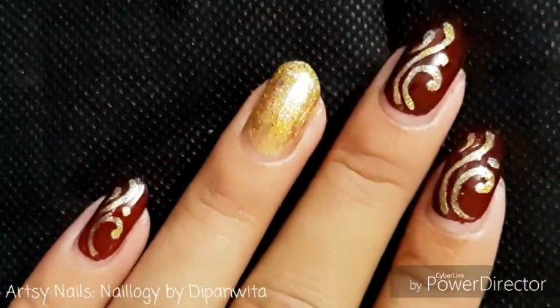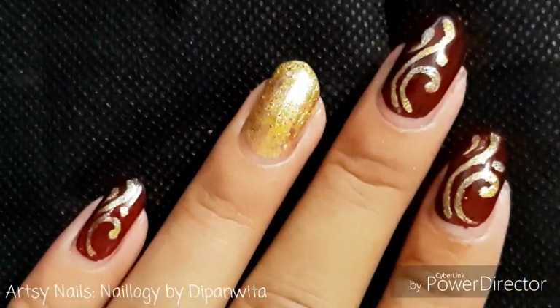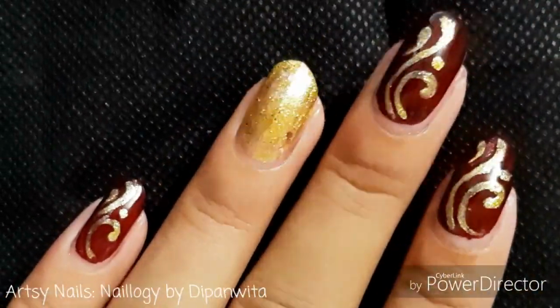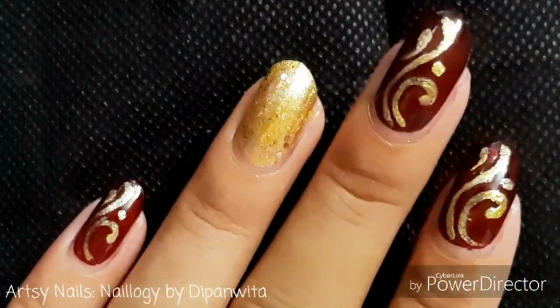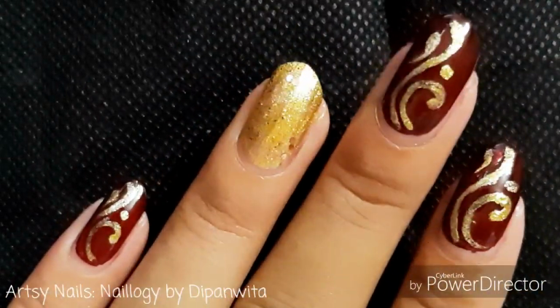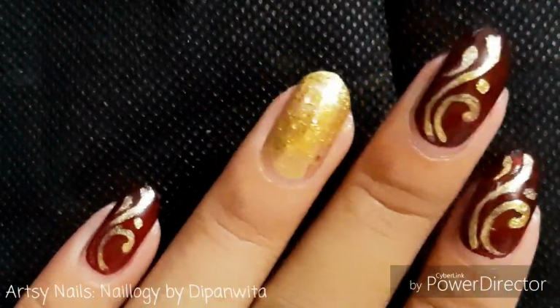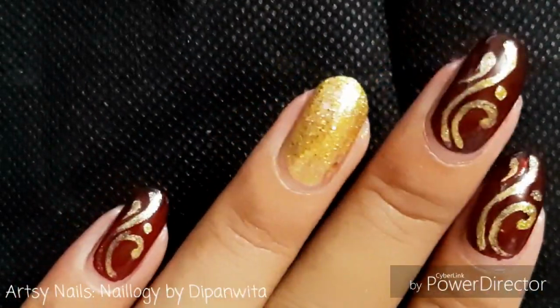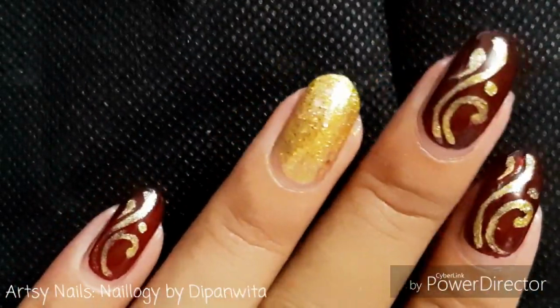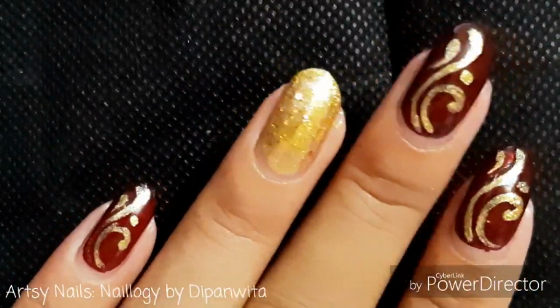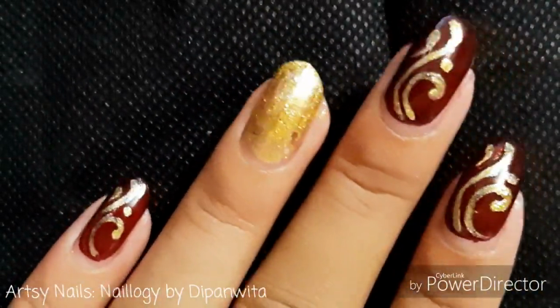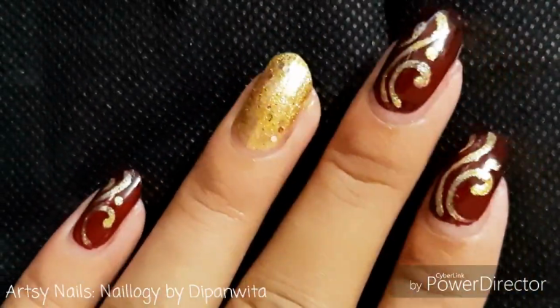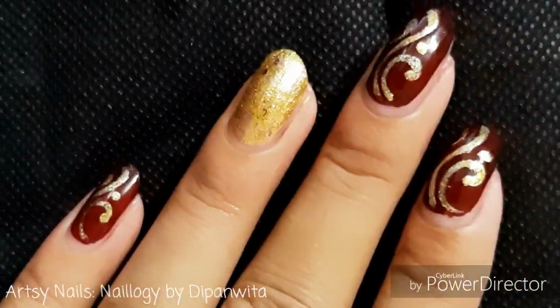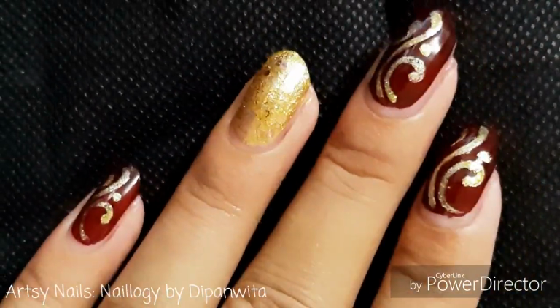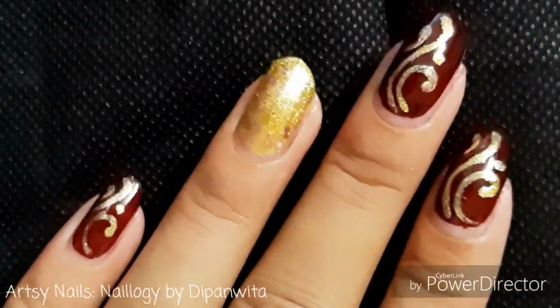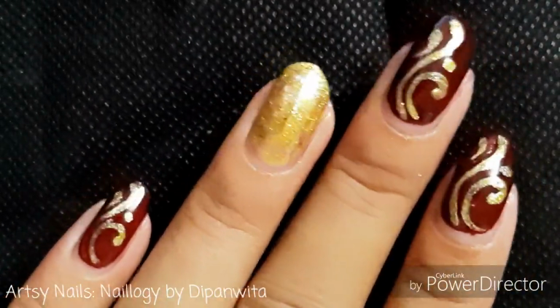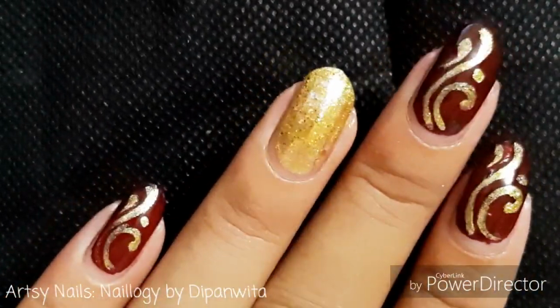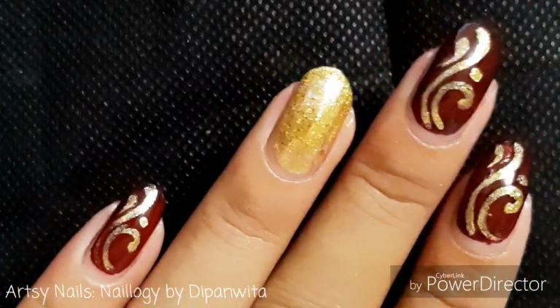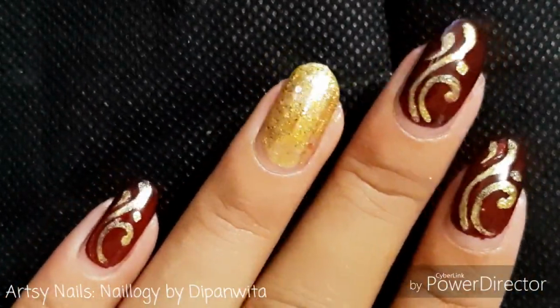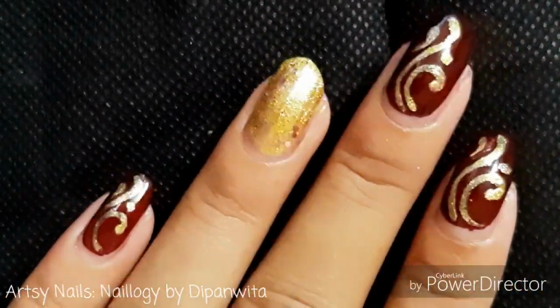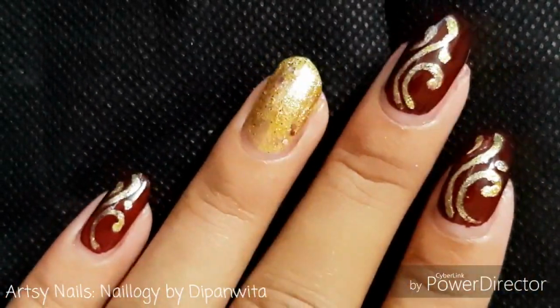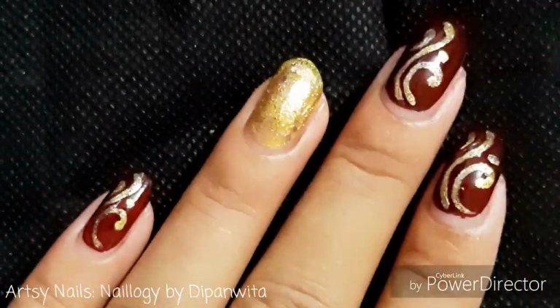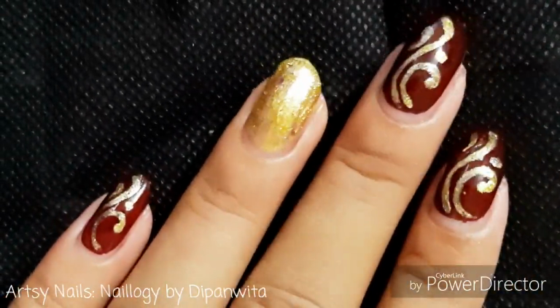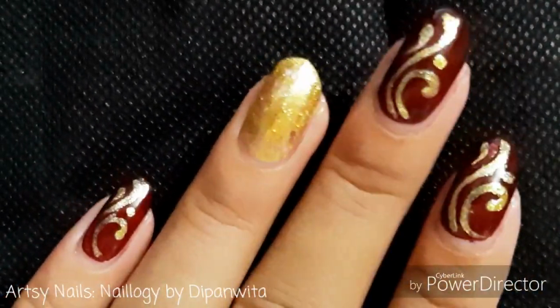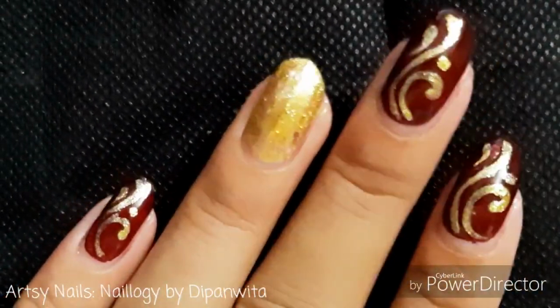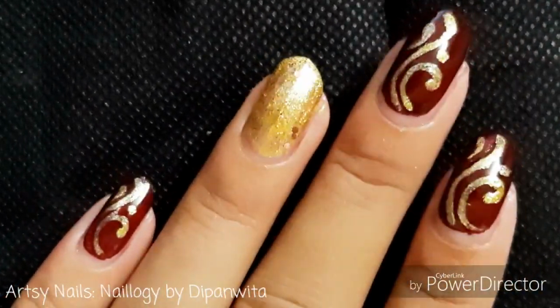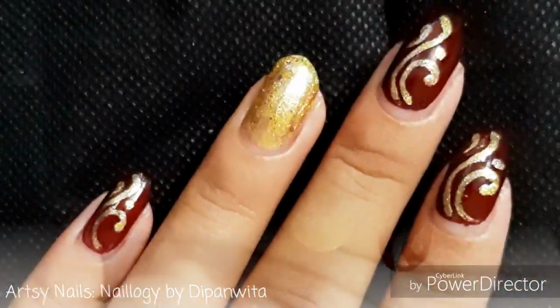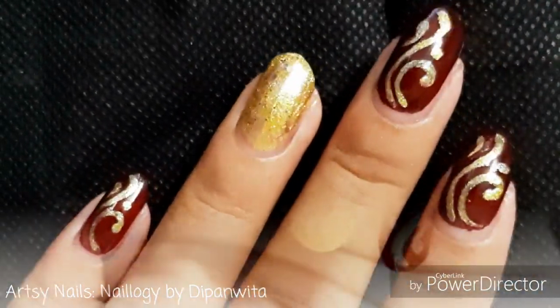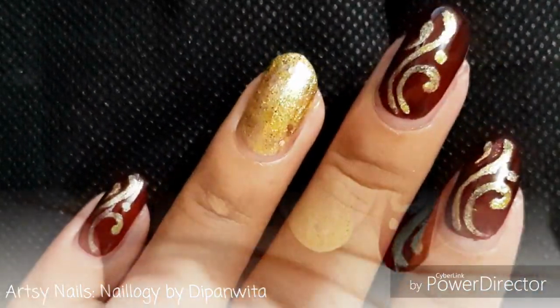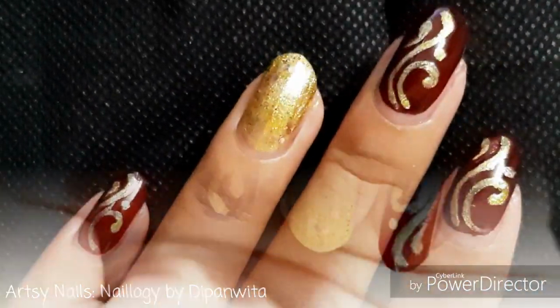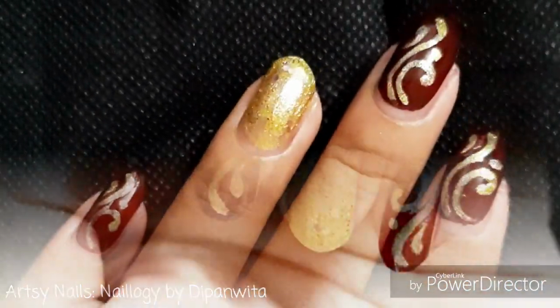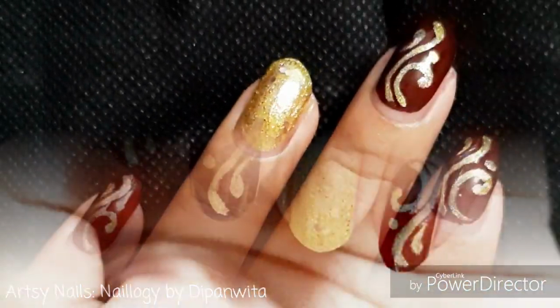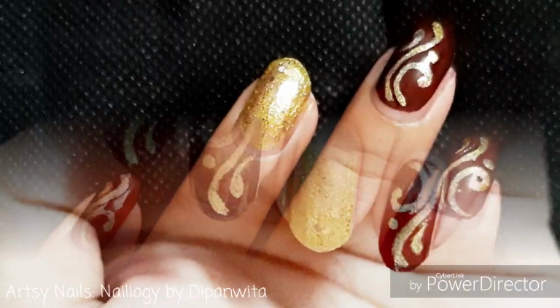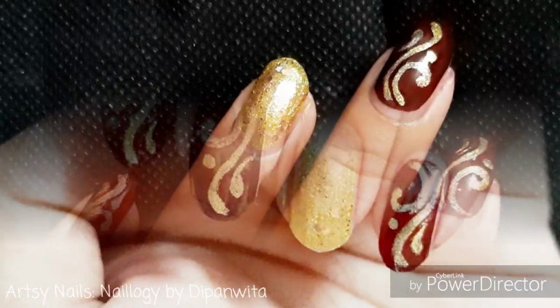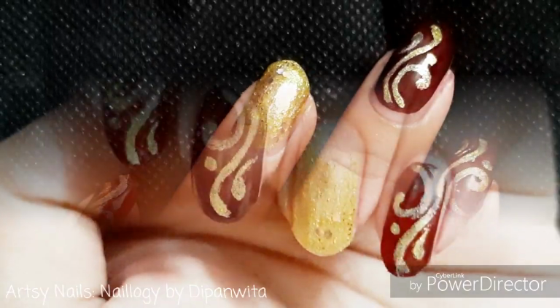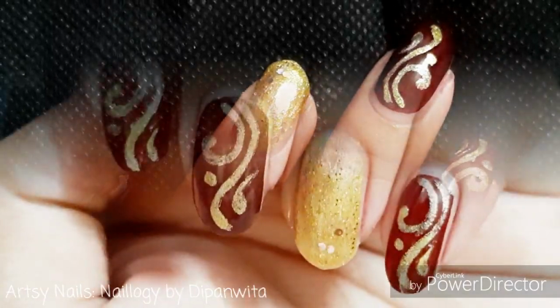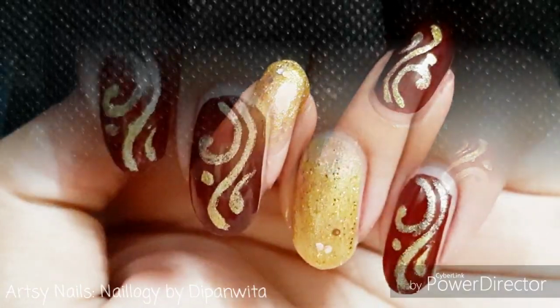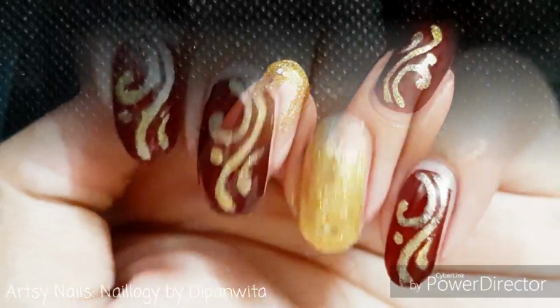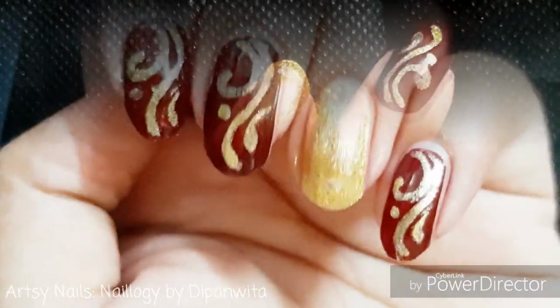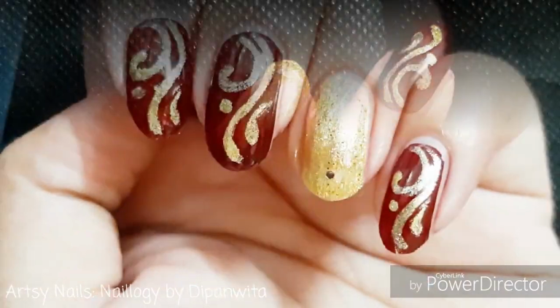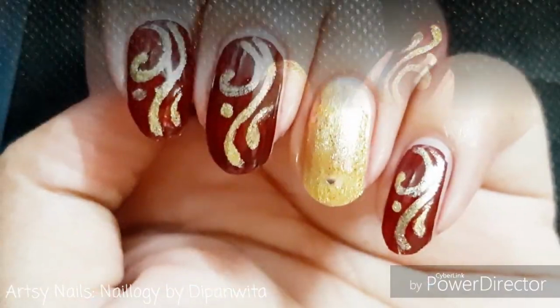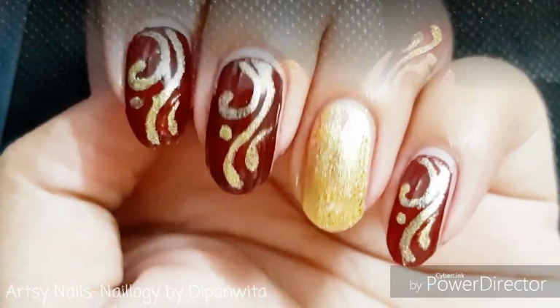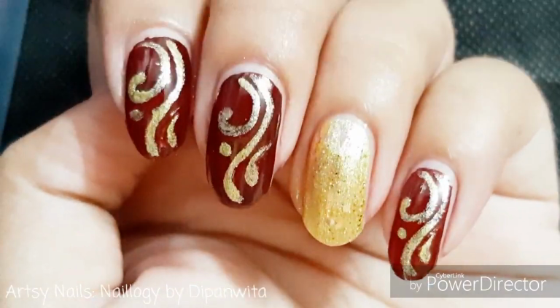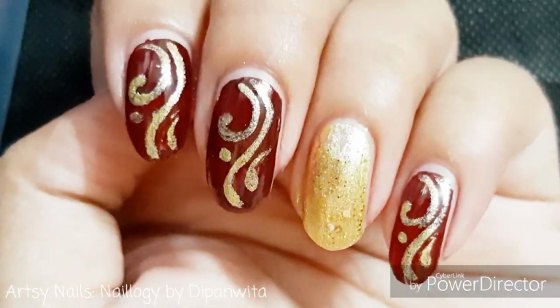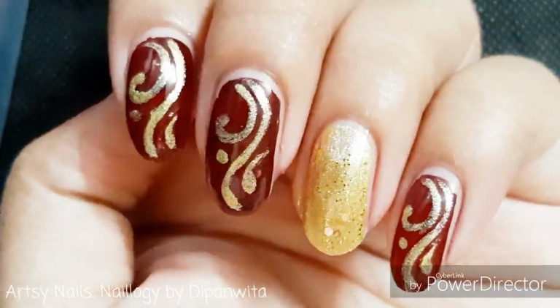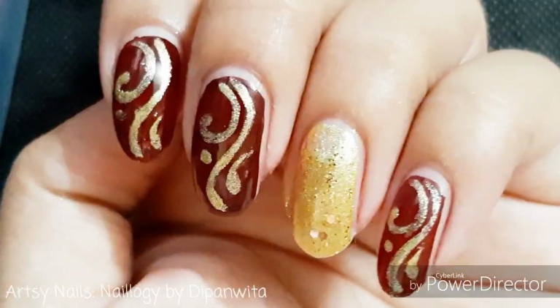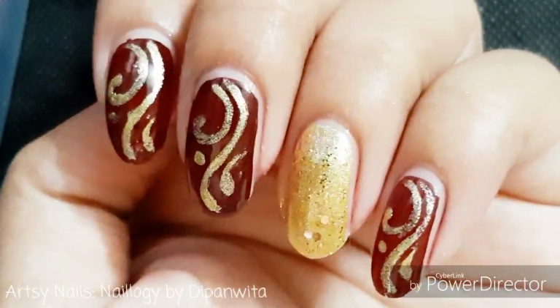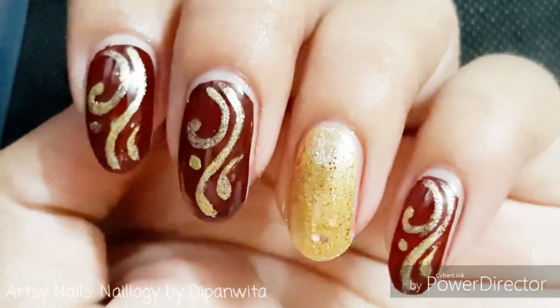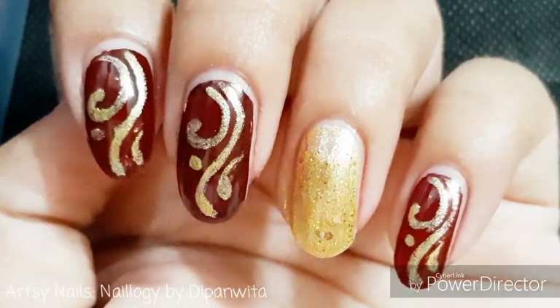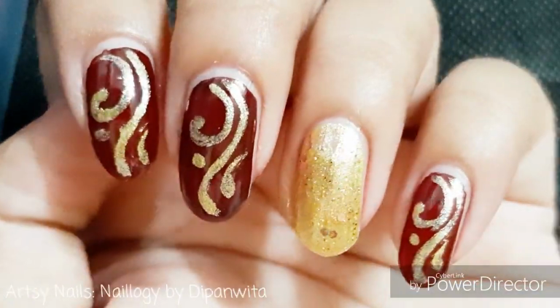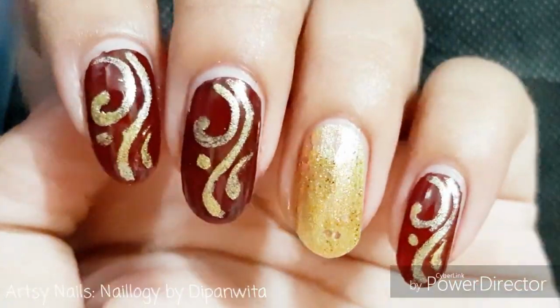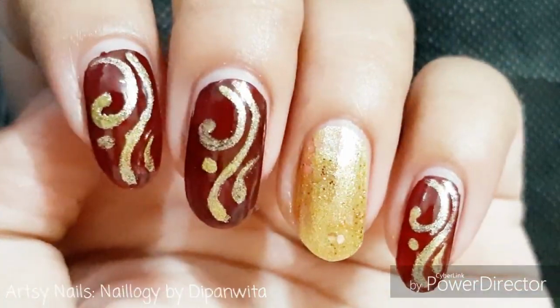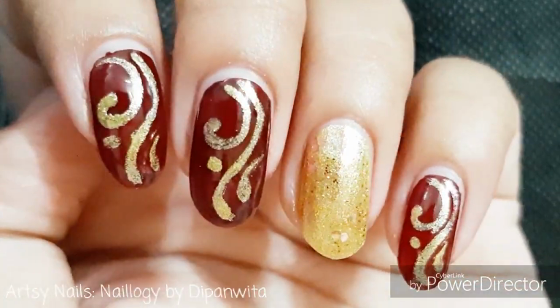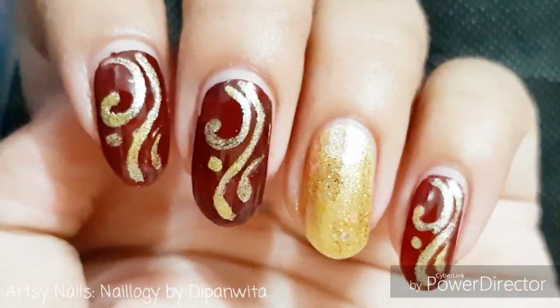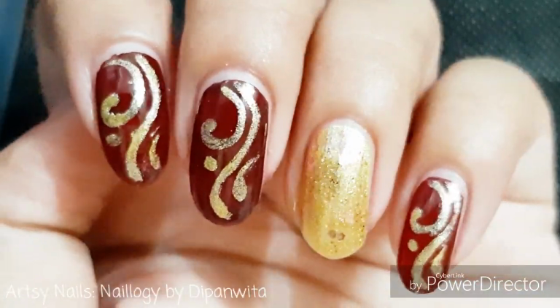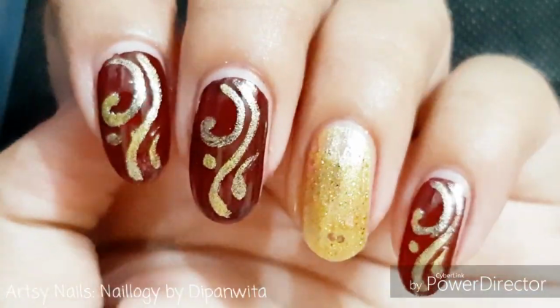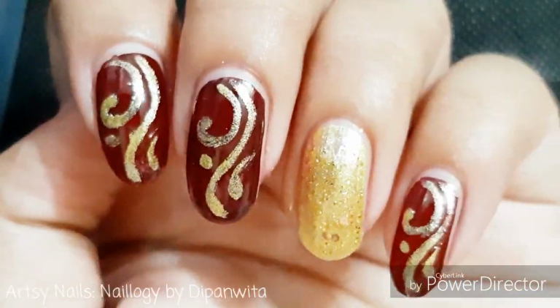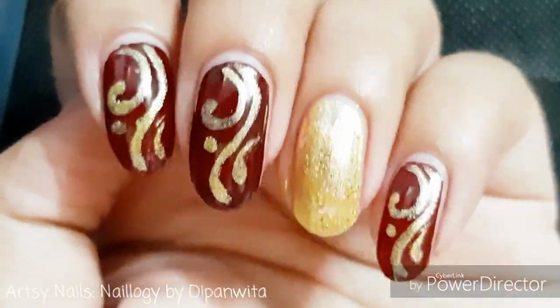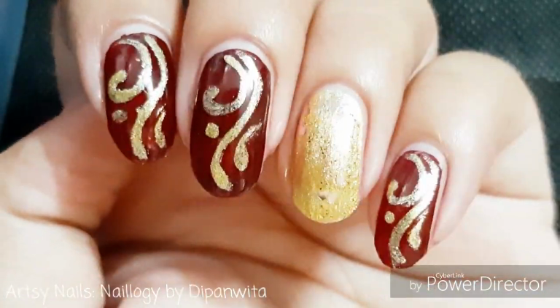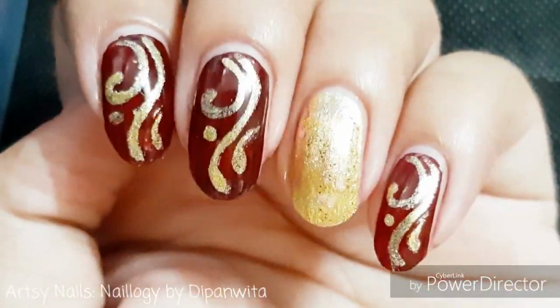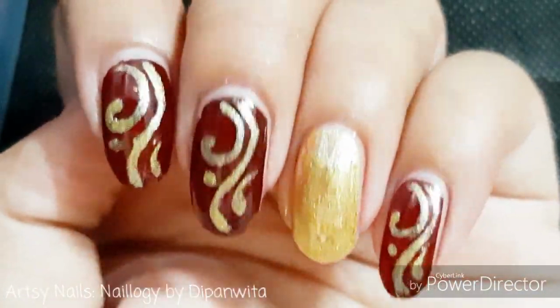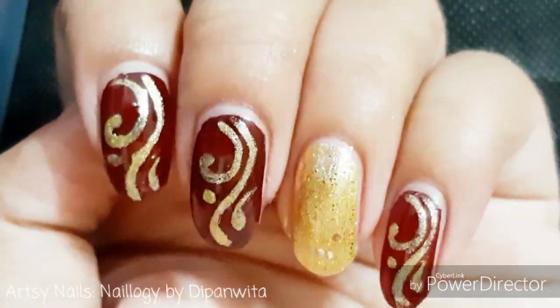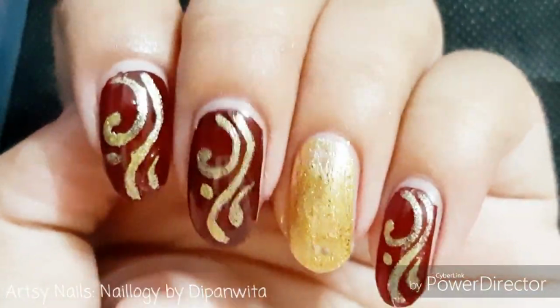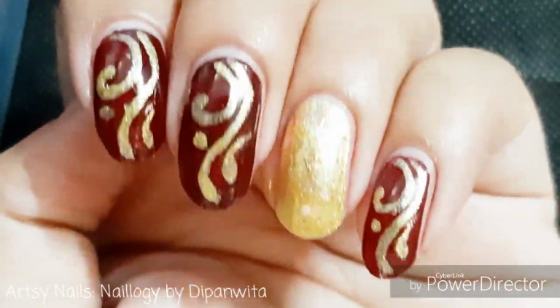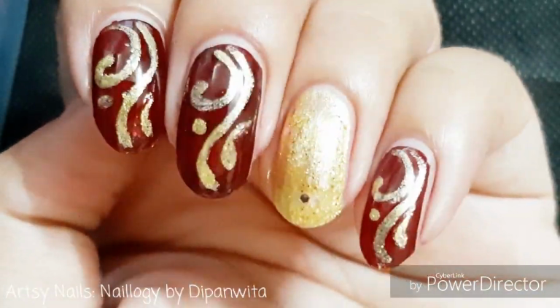Here's the filigree design — it was a pretty cool and easy design. I hope you liked it and will try this one out. And you can also wear this to weddings.